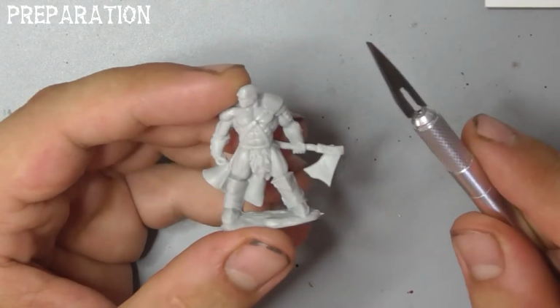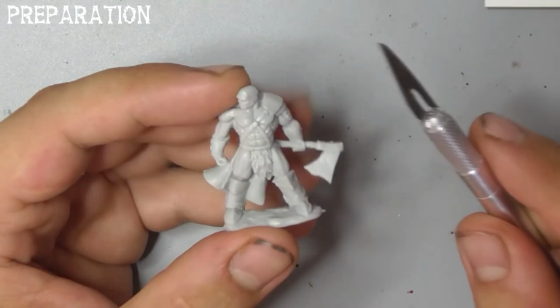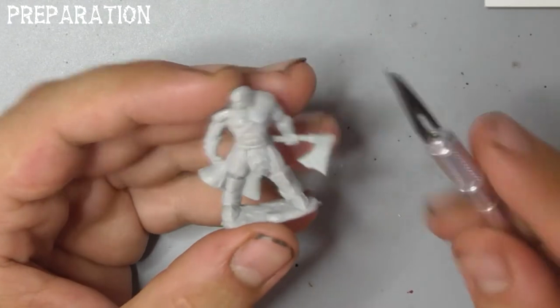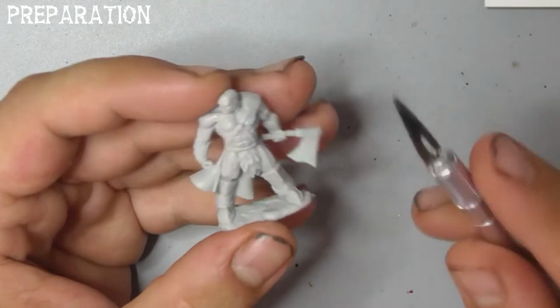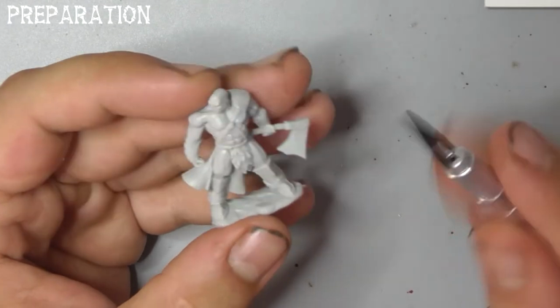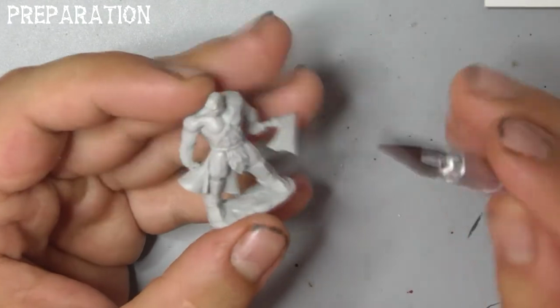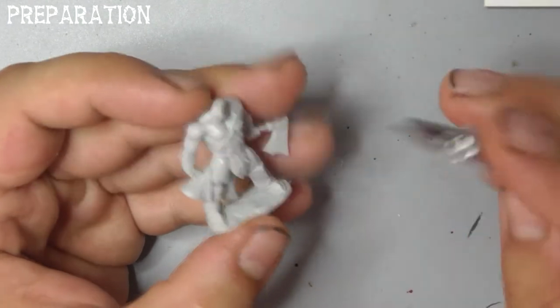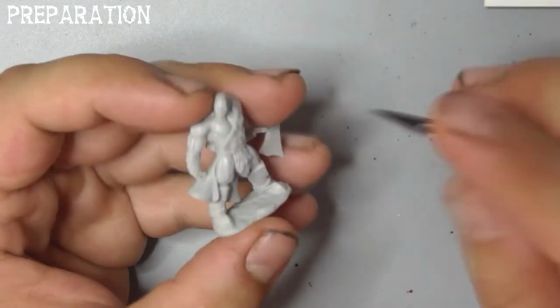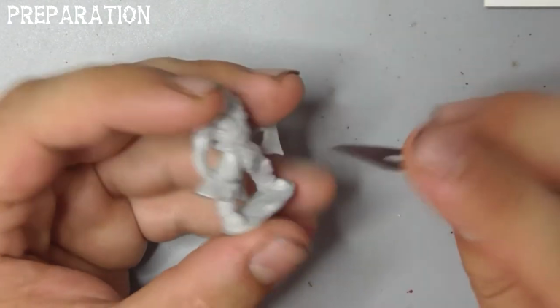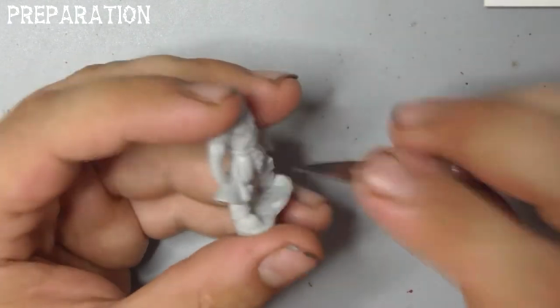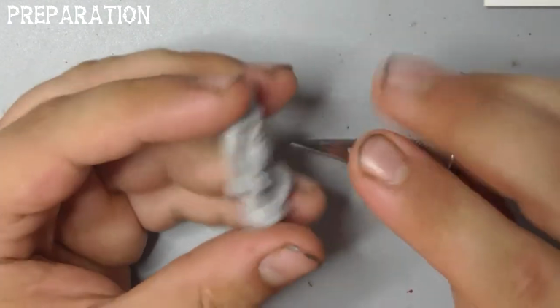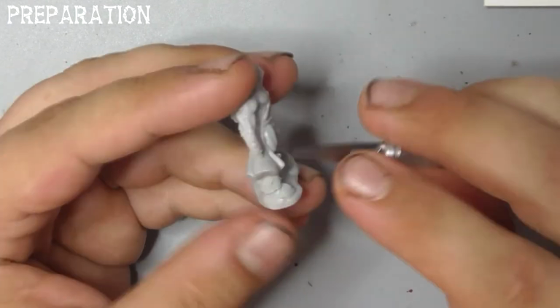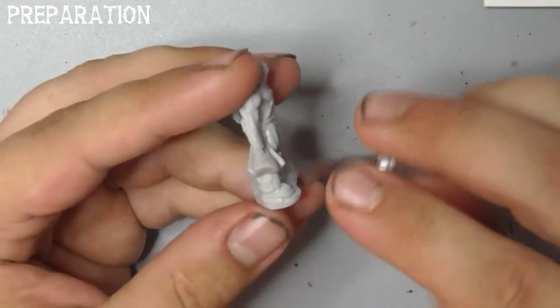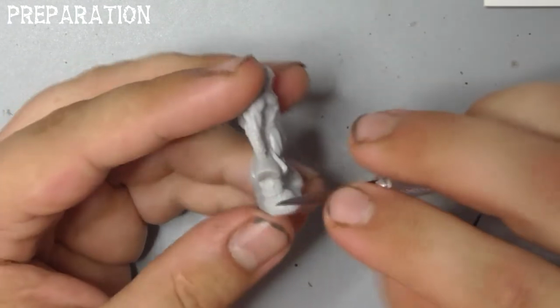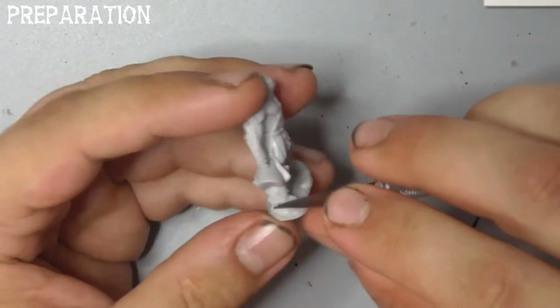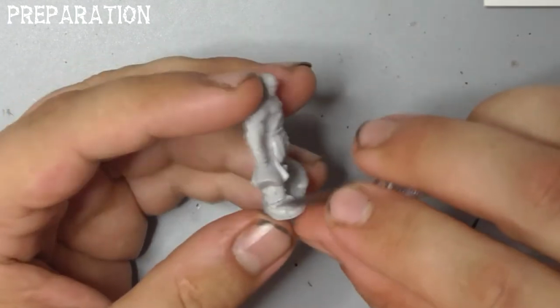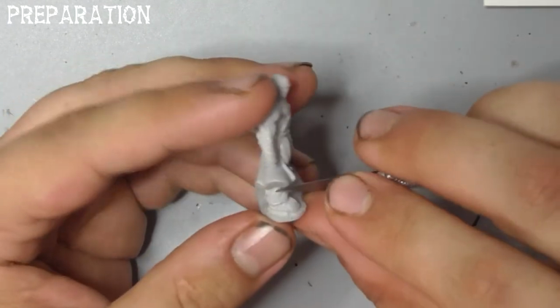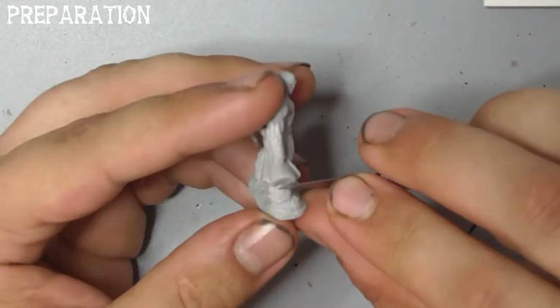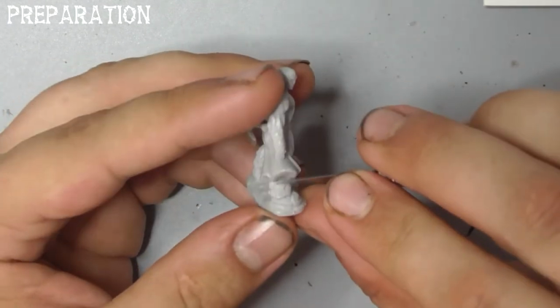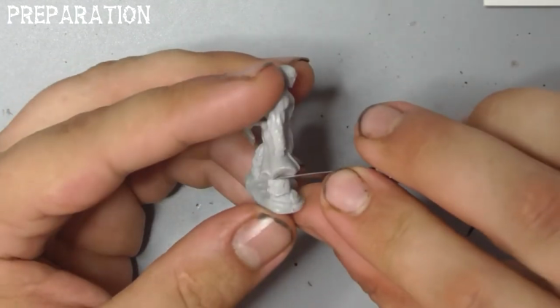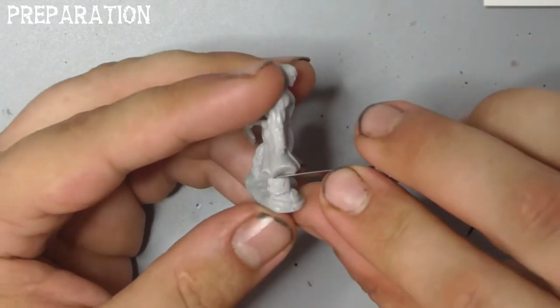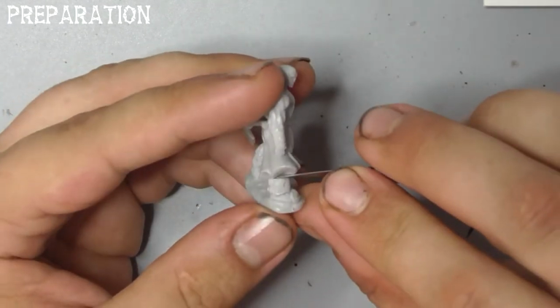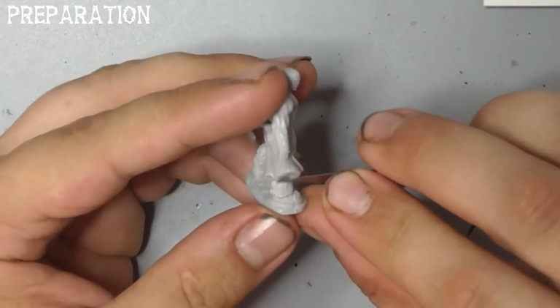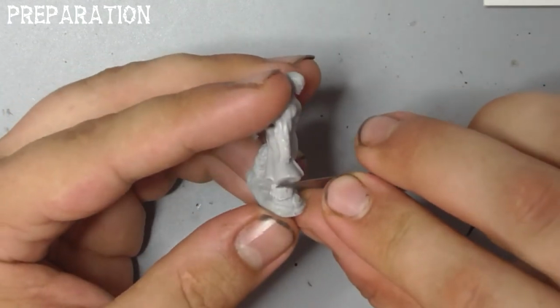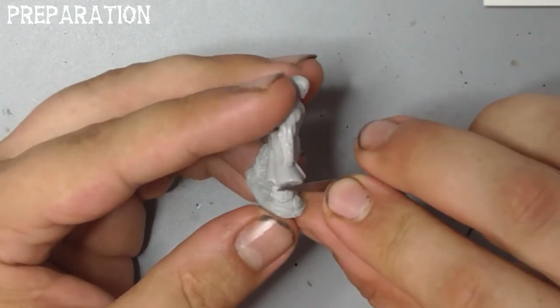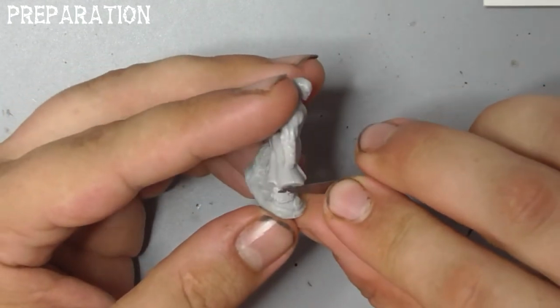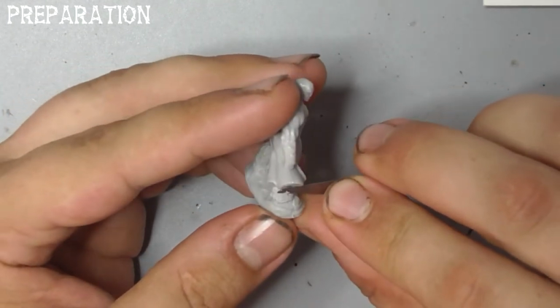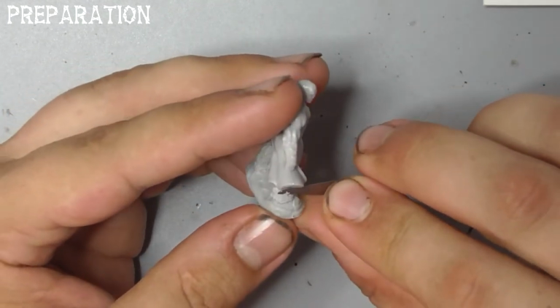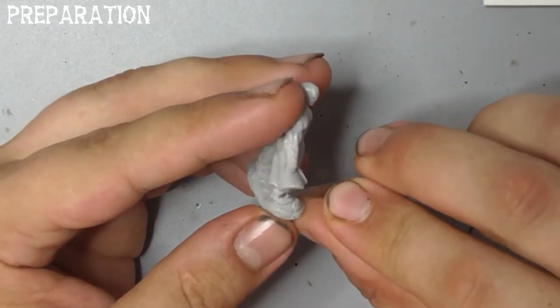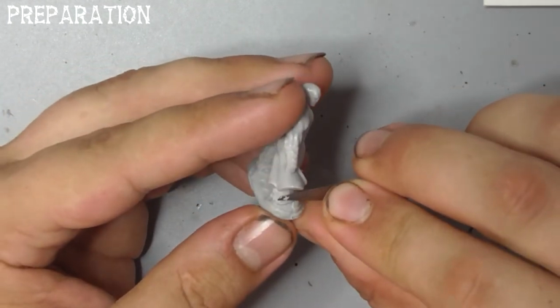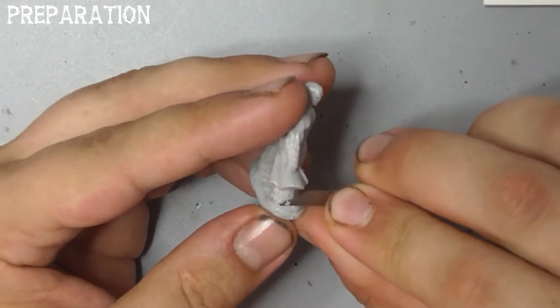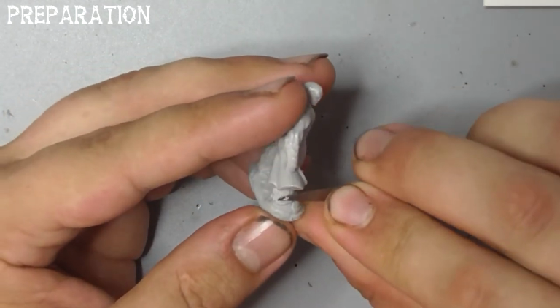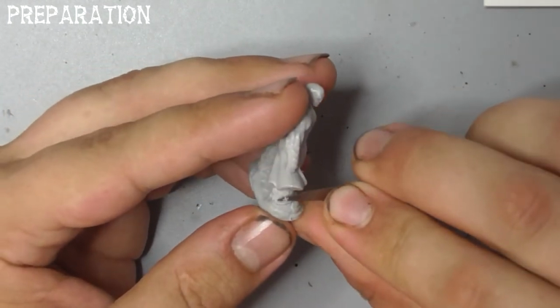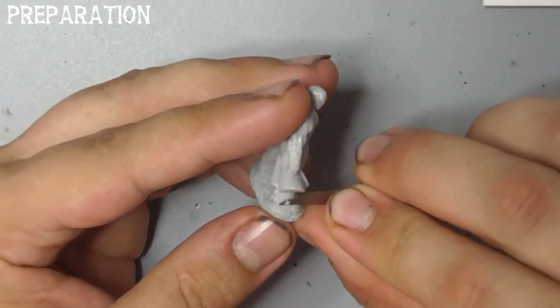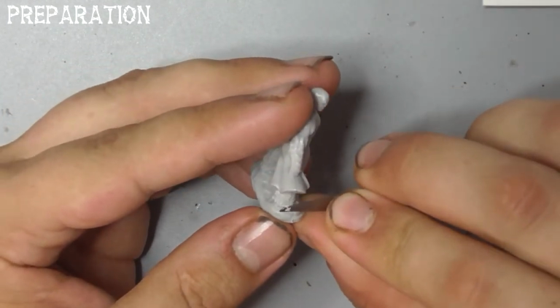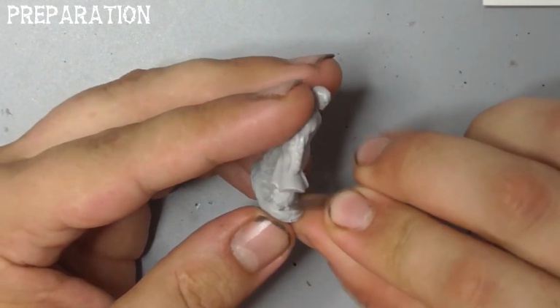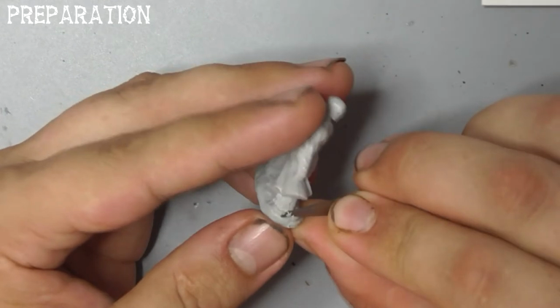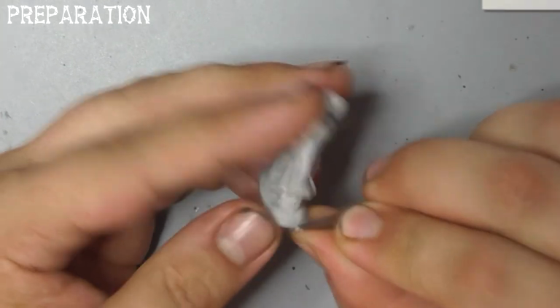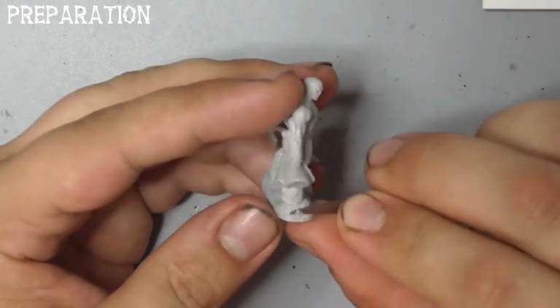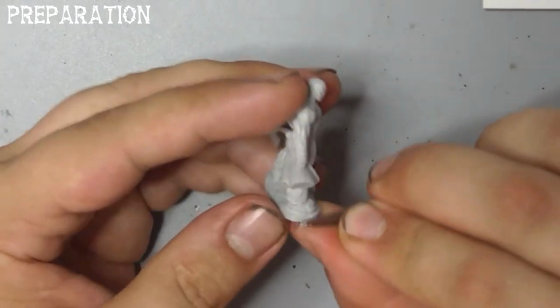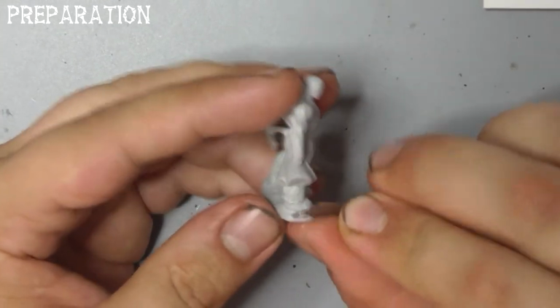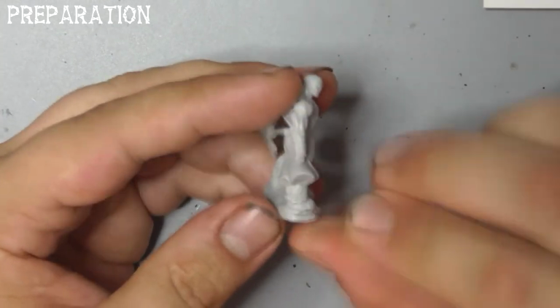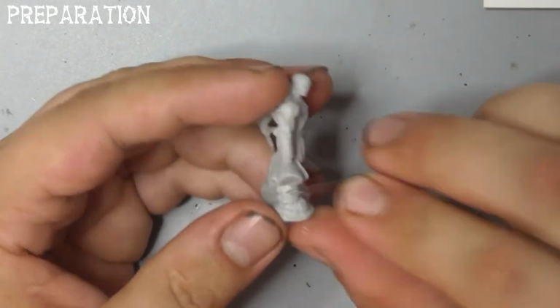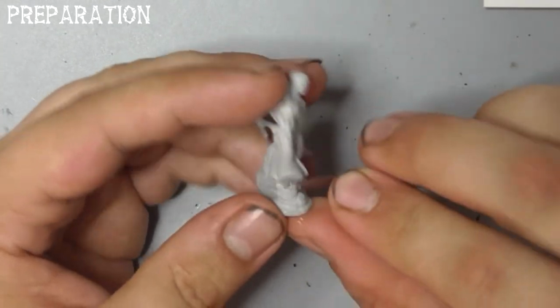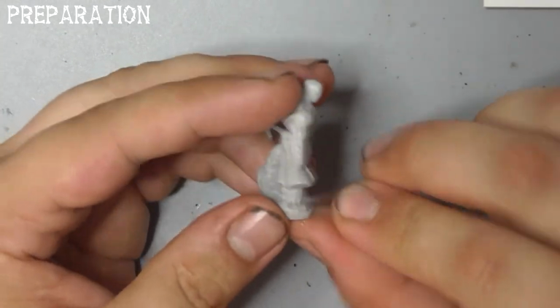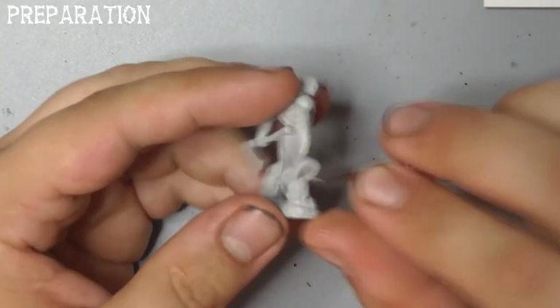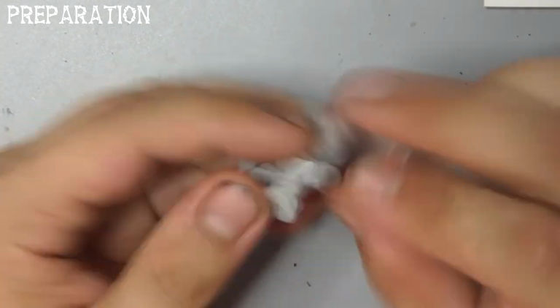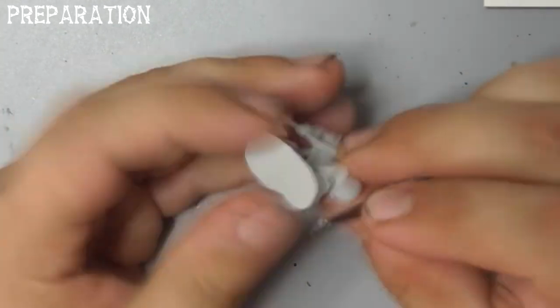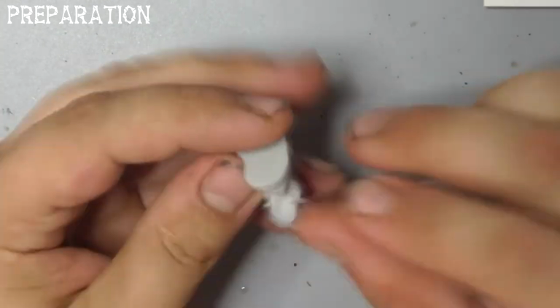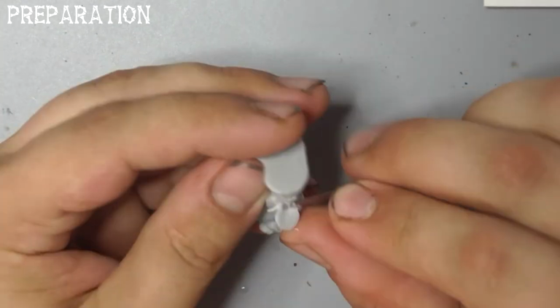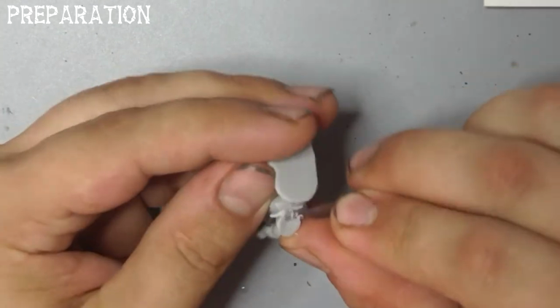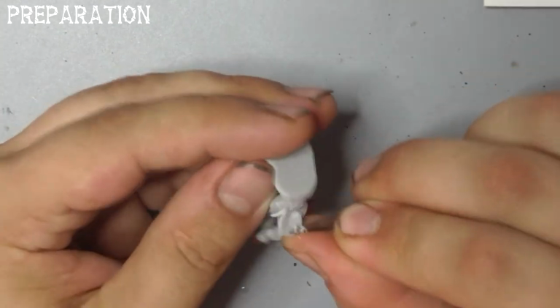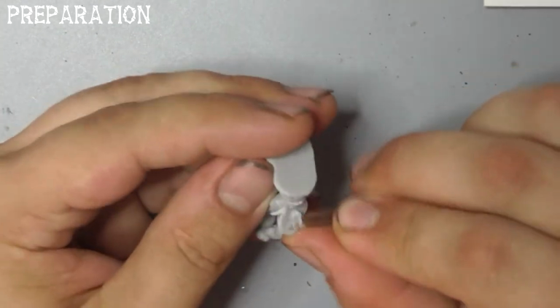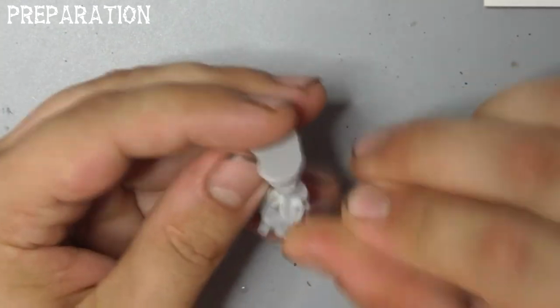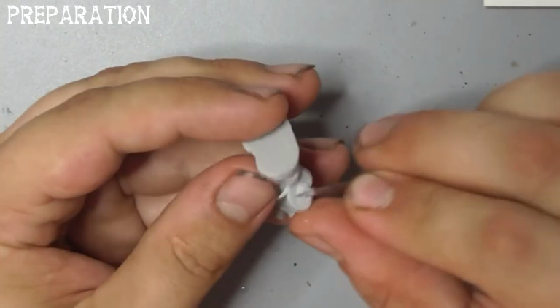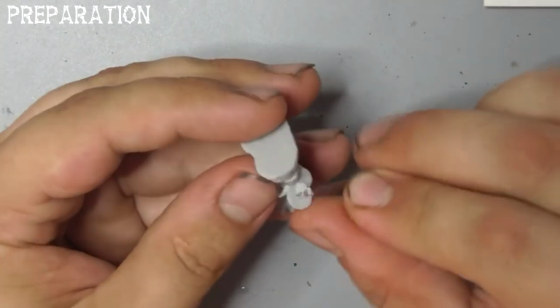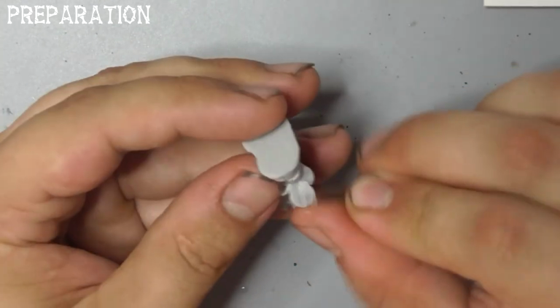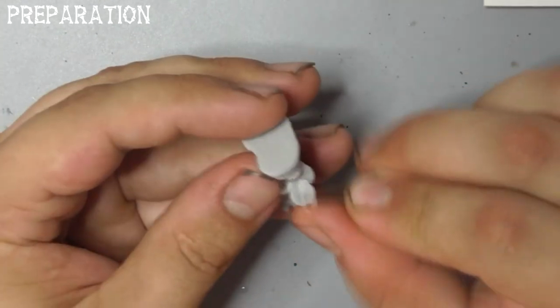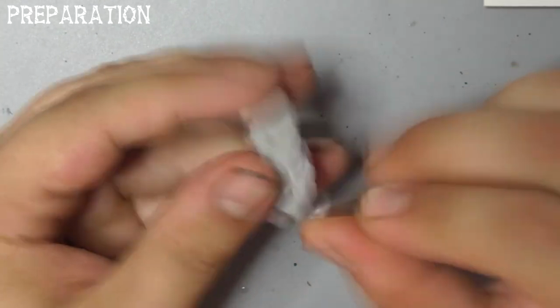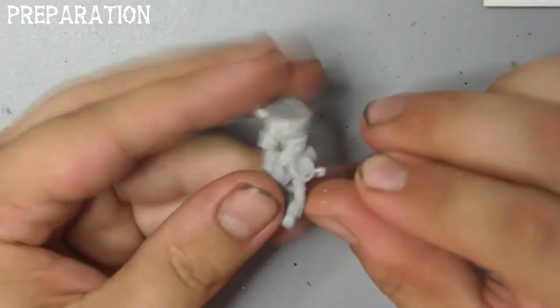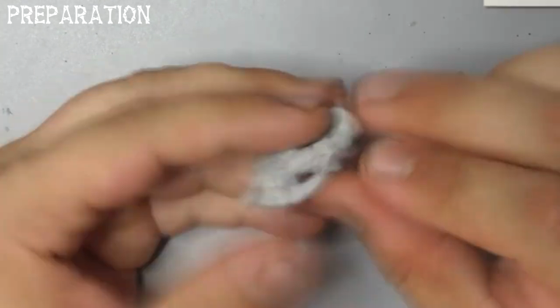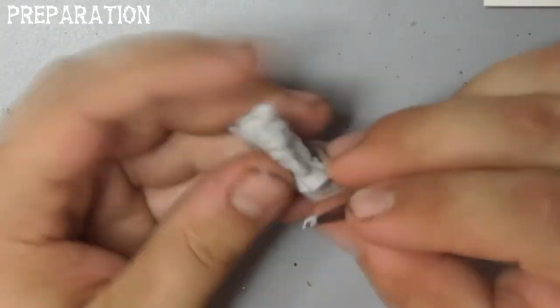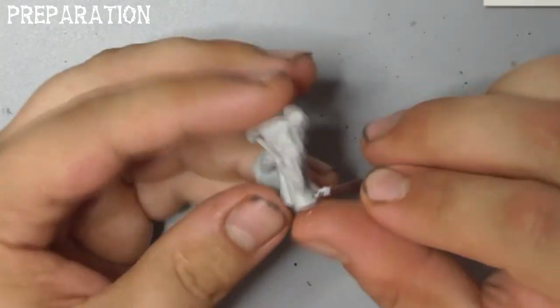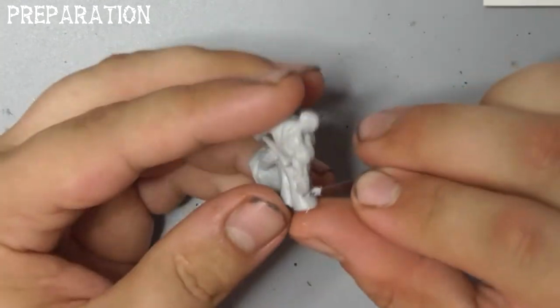First thing I want to do is grab a sharp blade and trim the casting line off the model. Be very careful at this stage and always cut away from yourself.